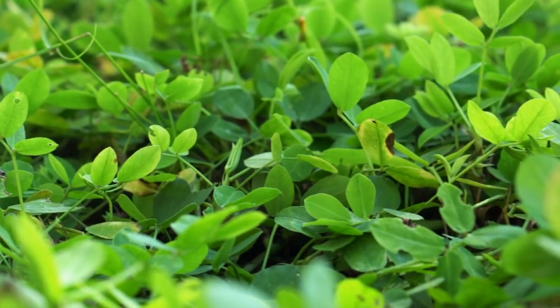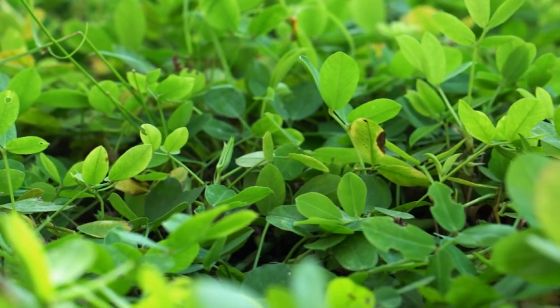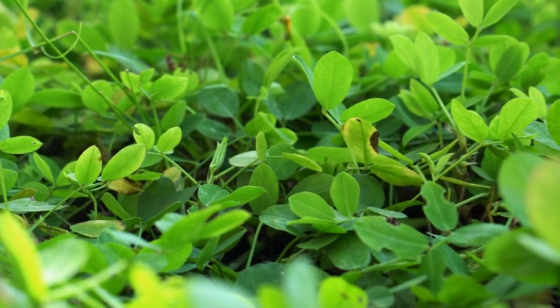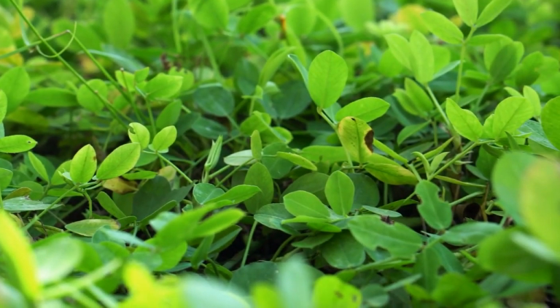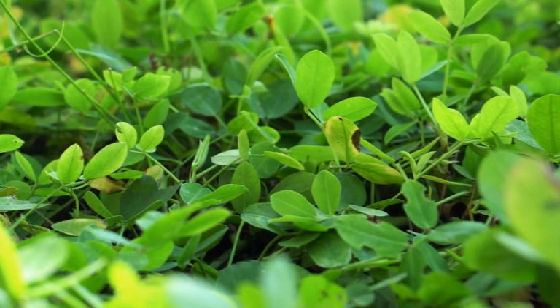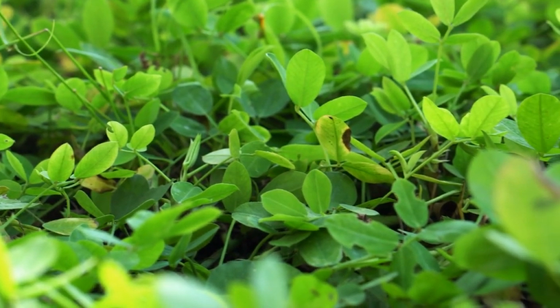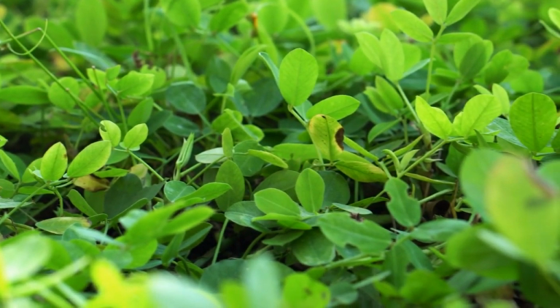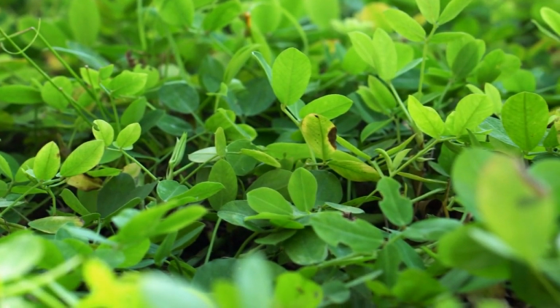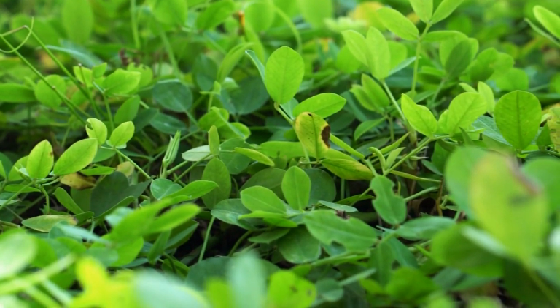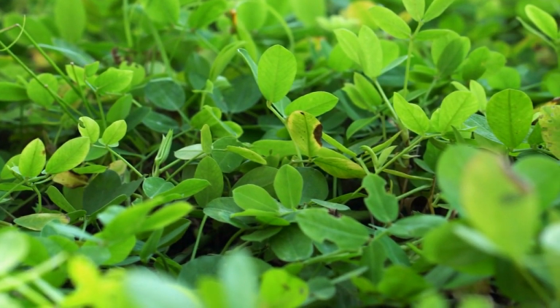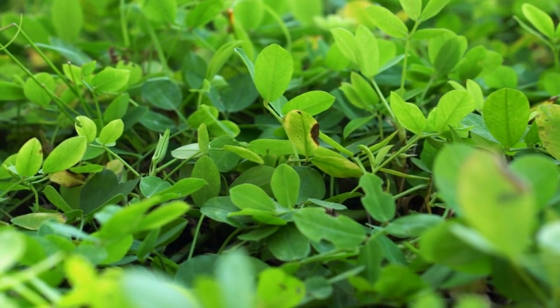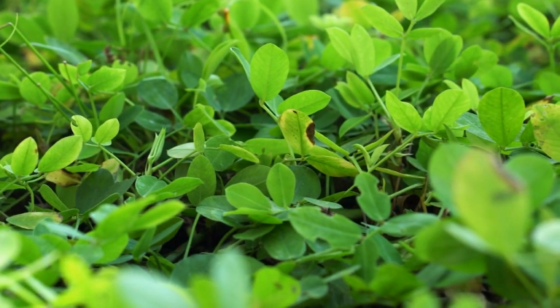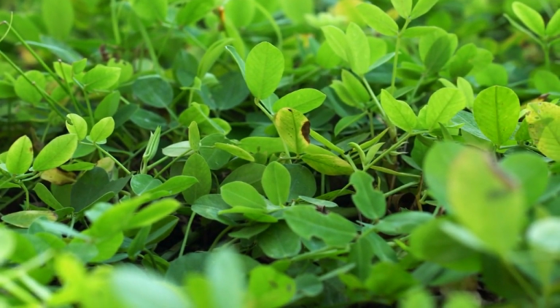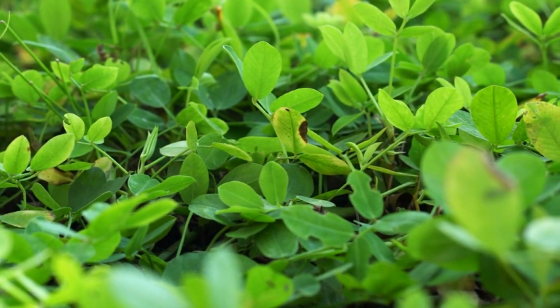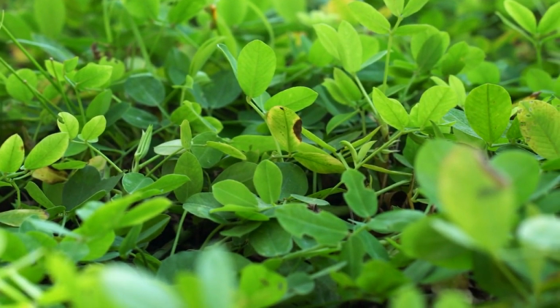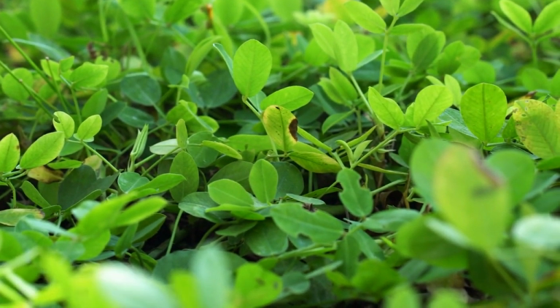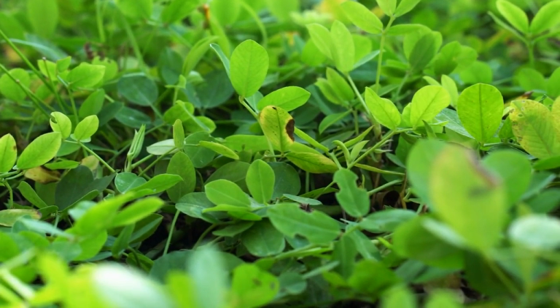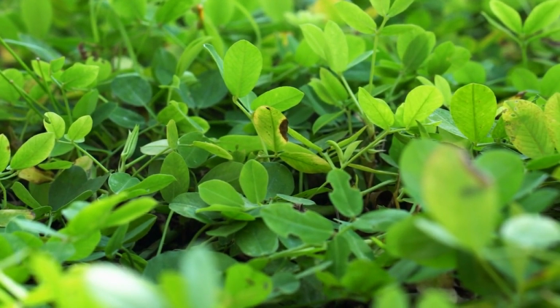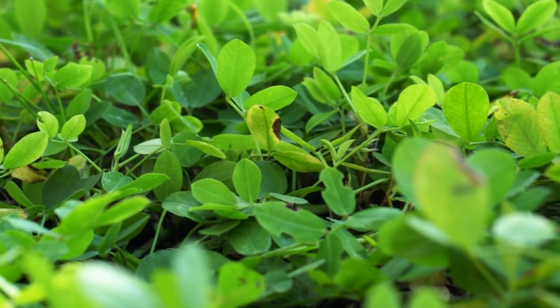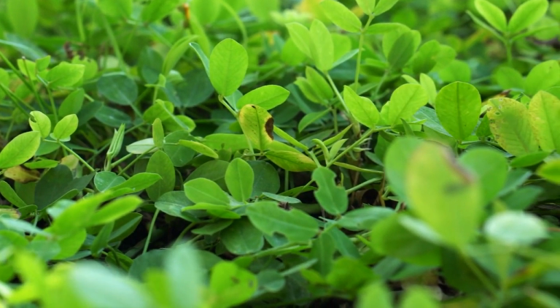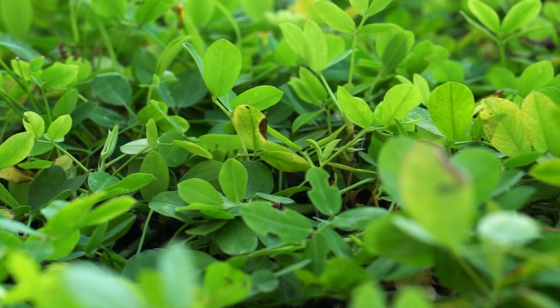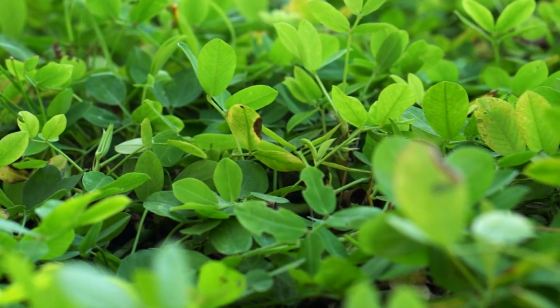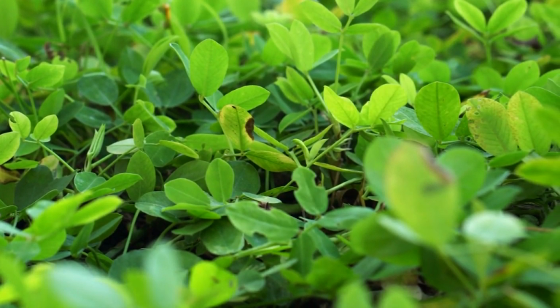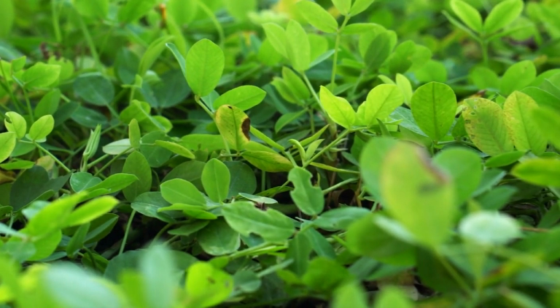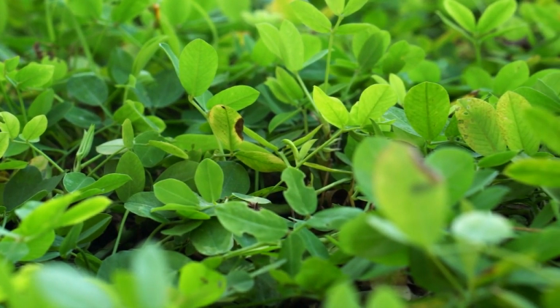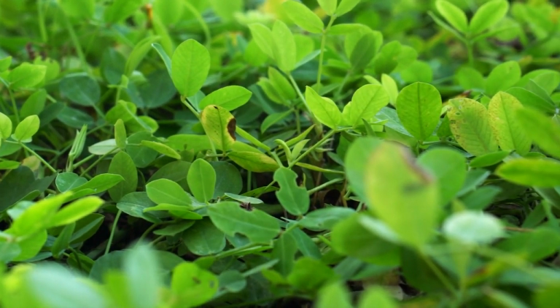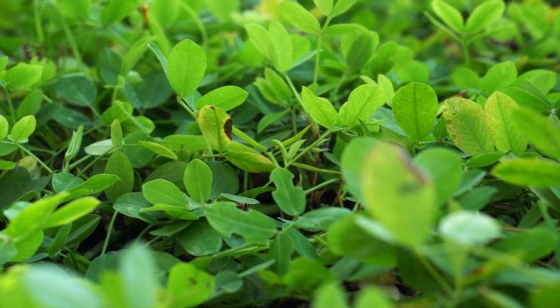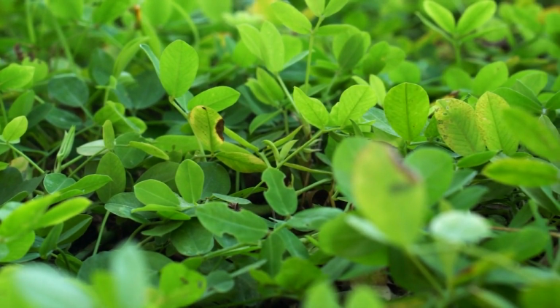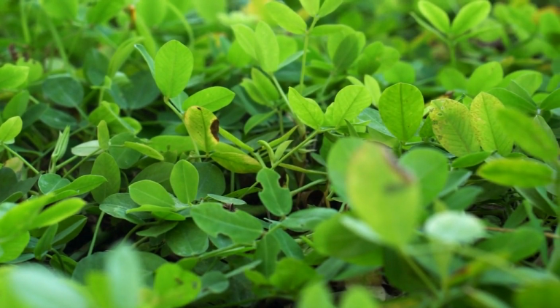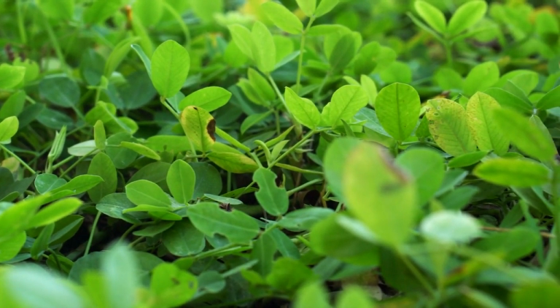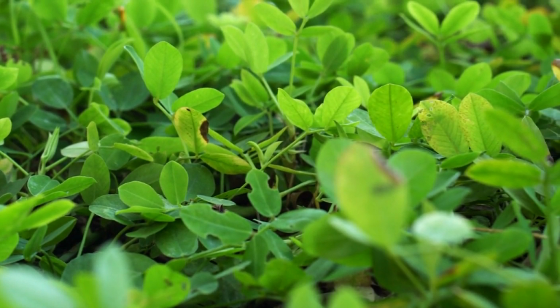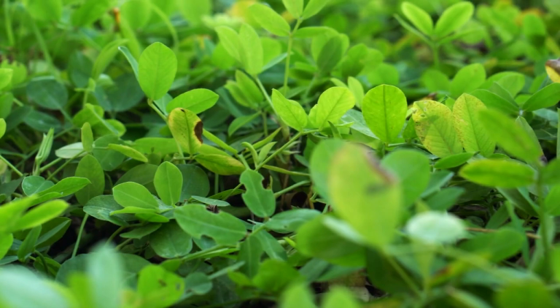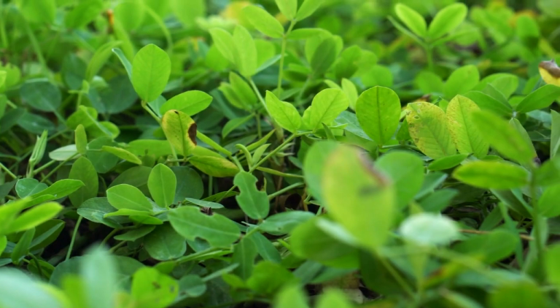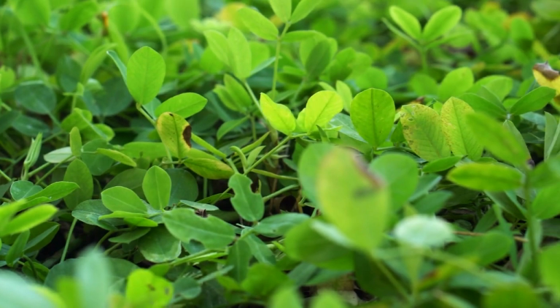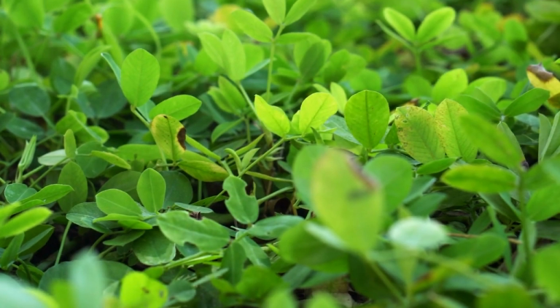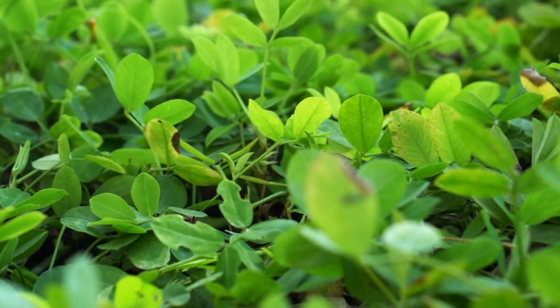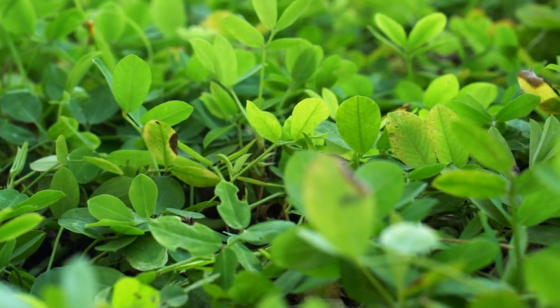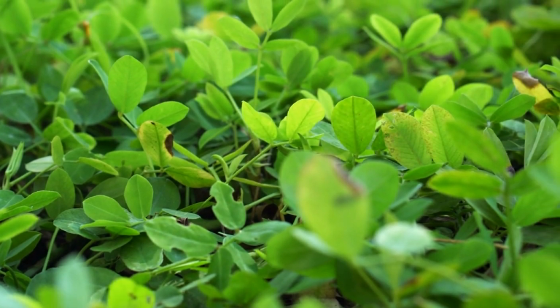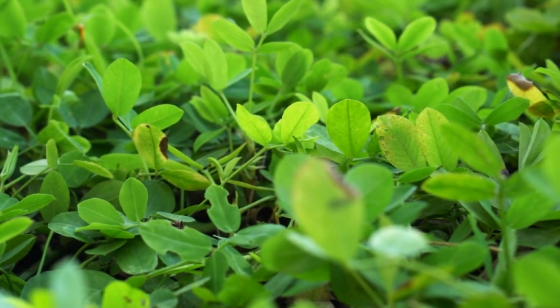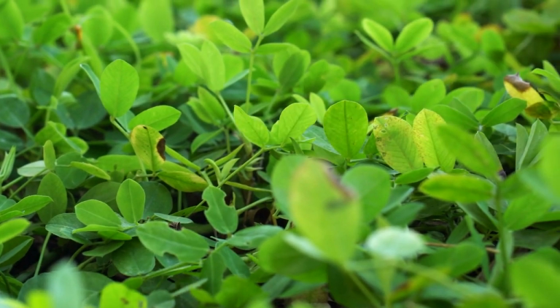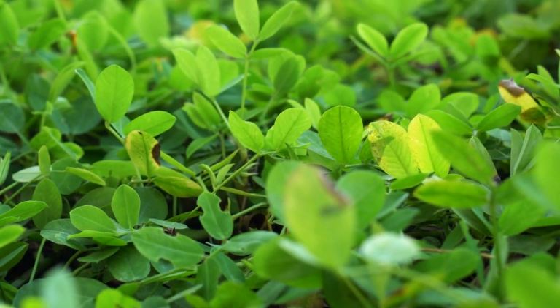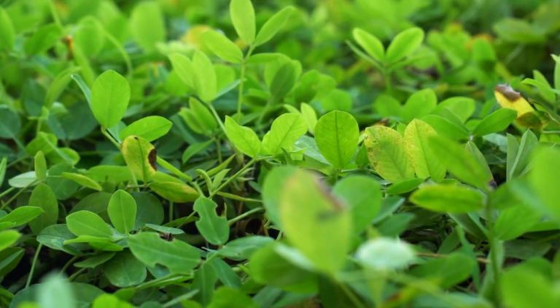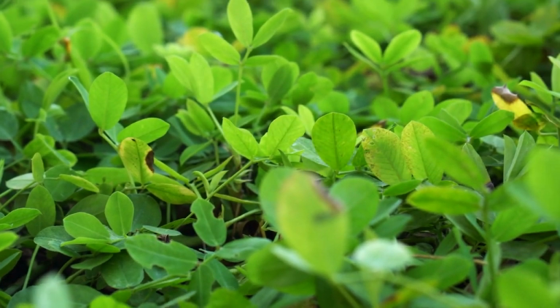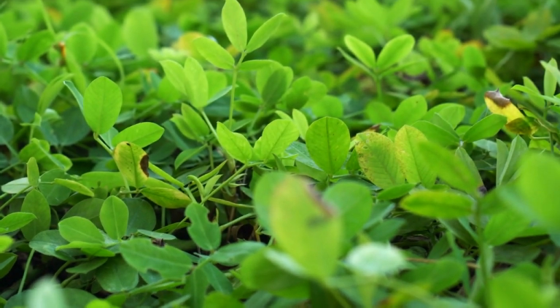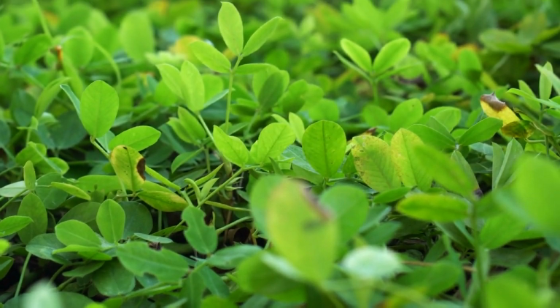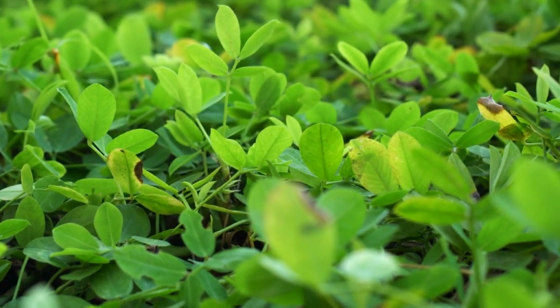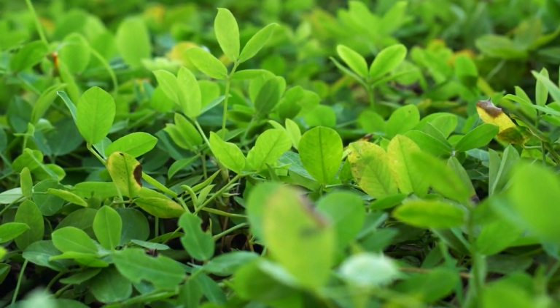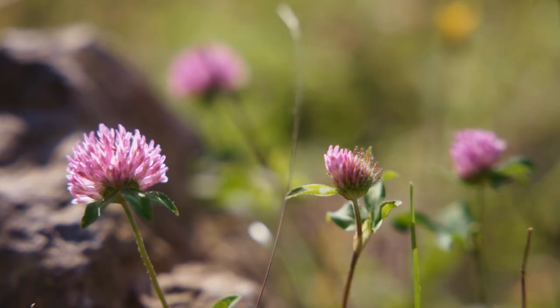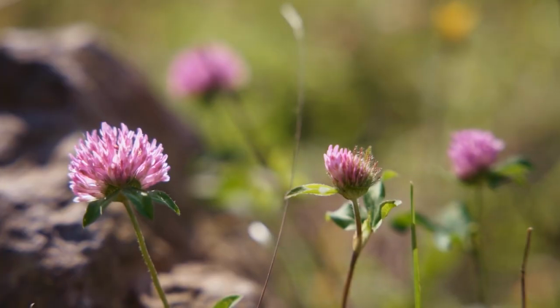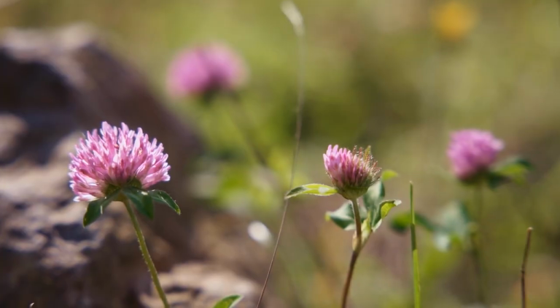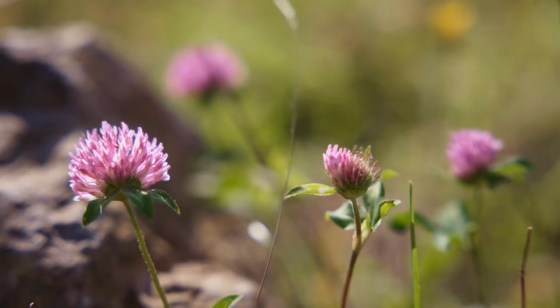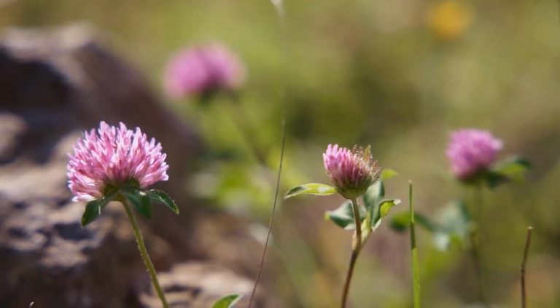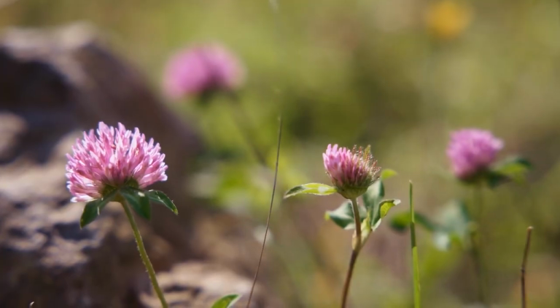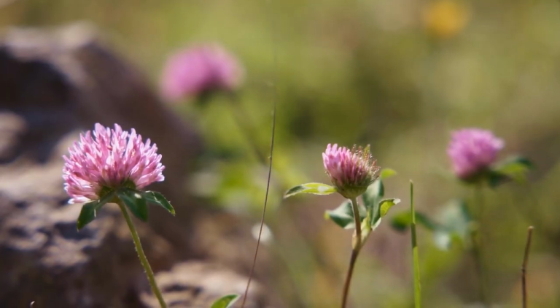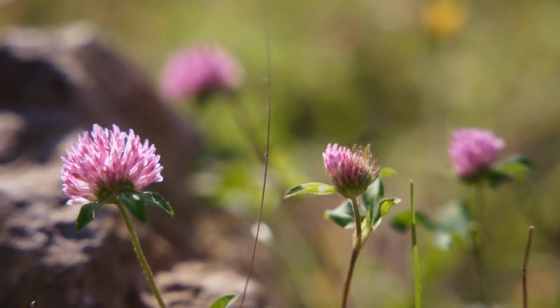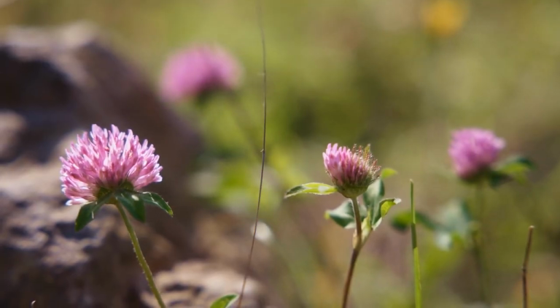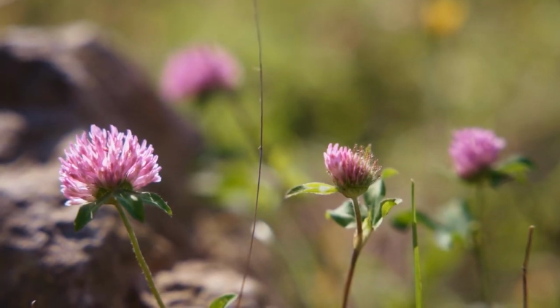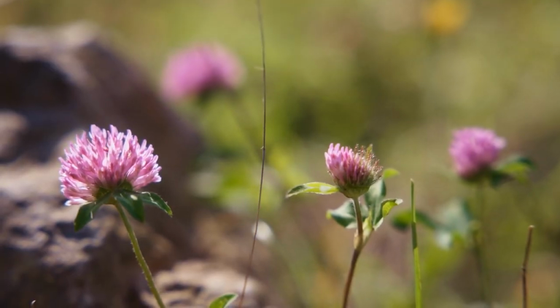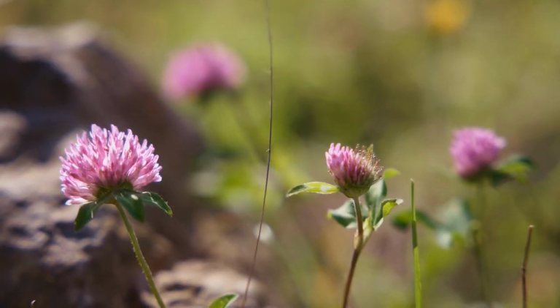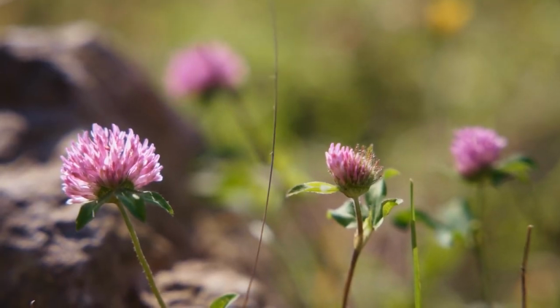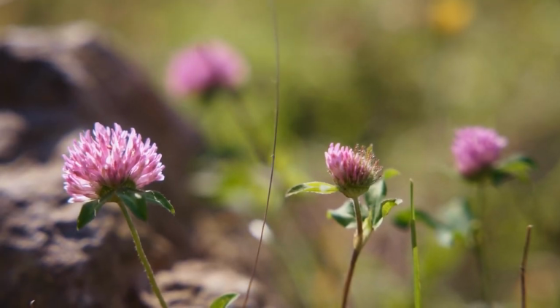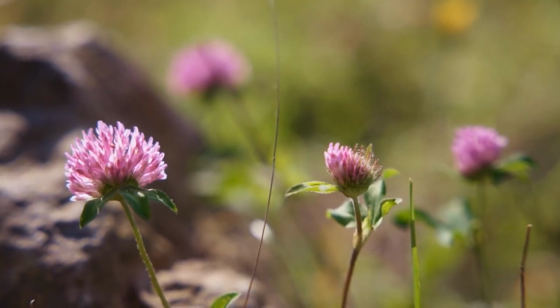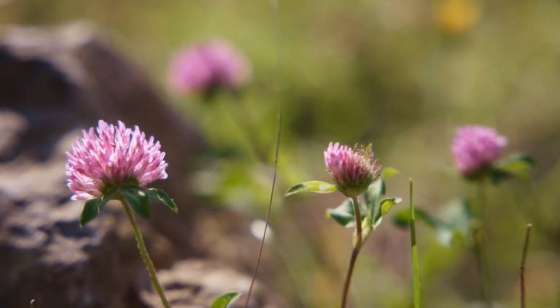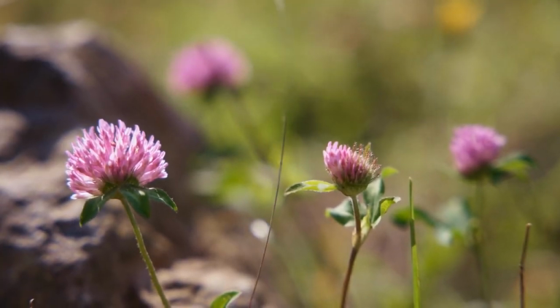Clovers: clover leaves and flowers are safe to eat and can be added to salads or eaten on their own. They're a good source of vitamins and minerals.